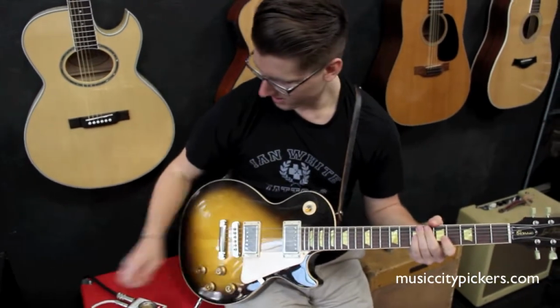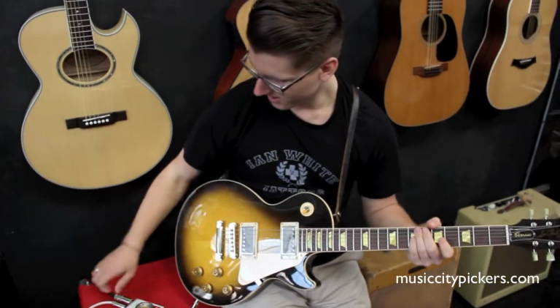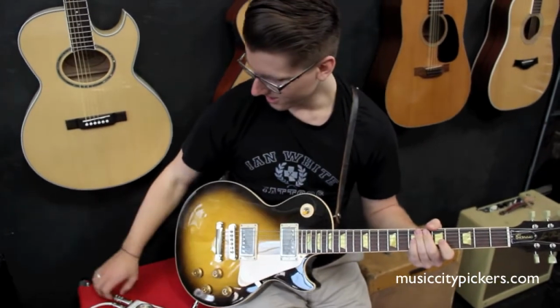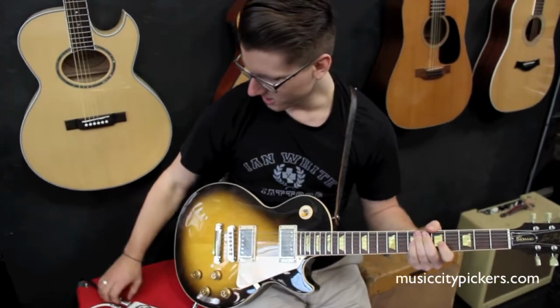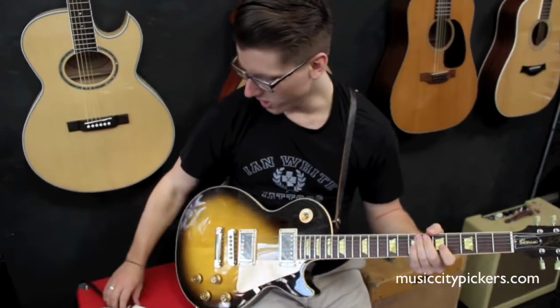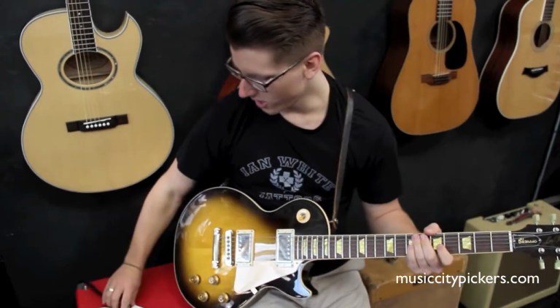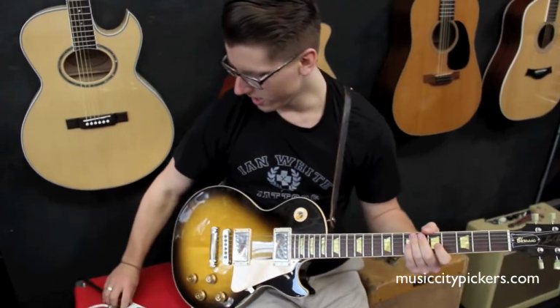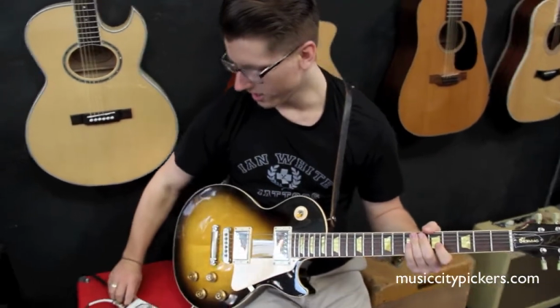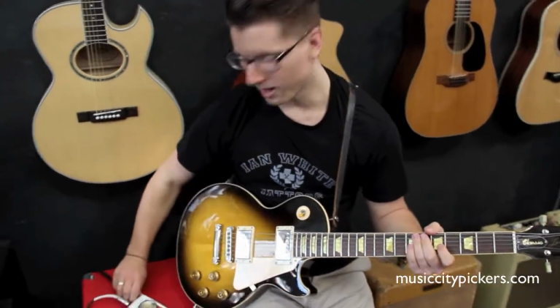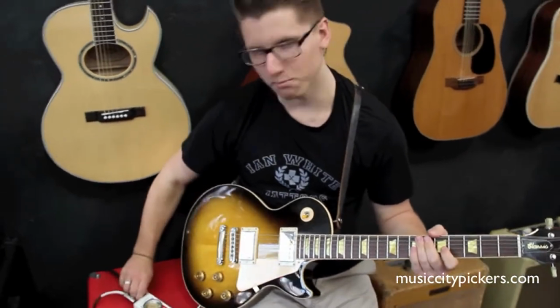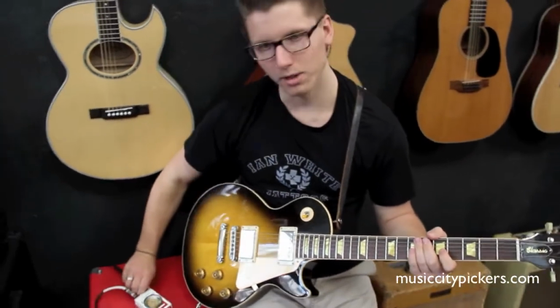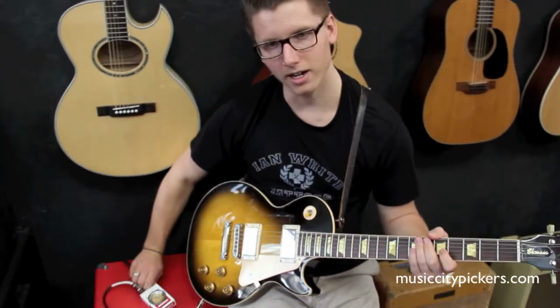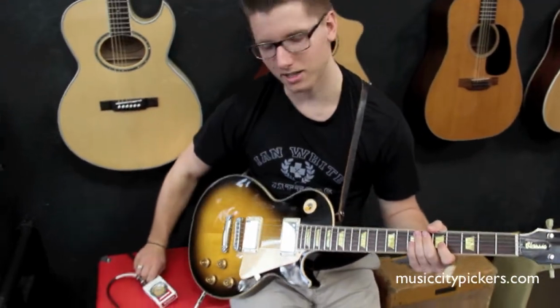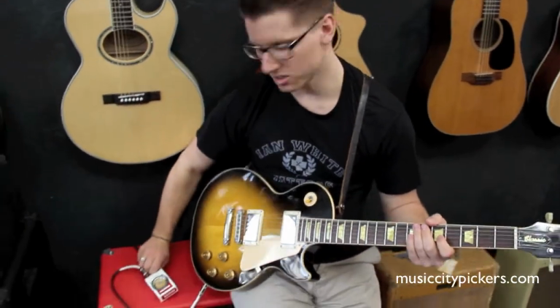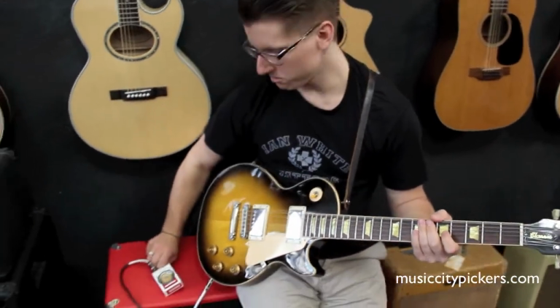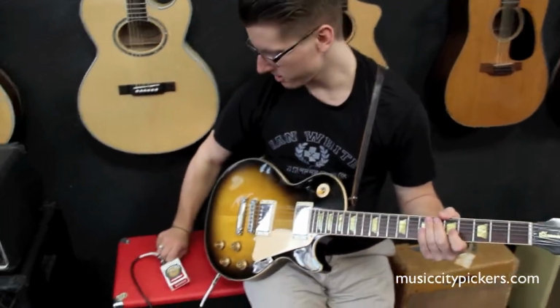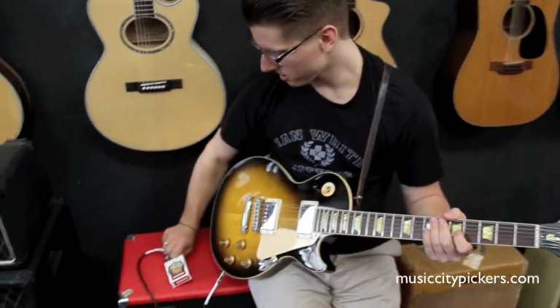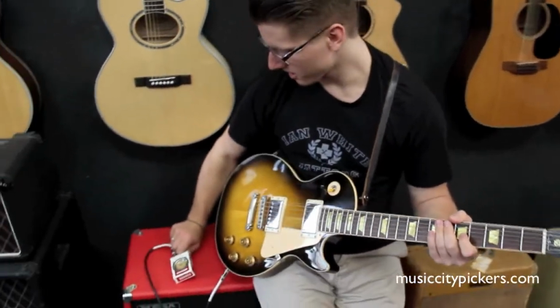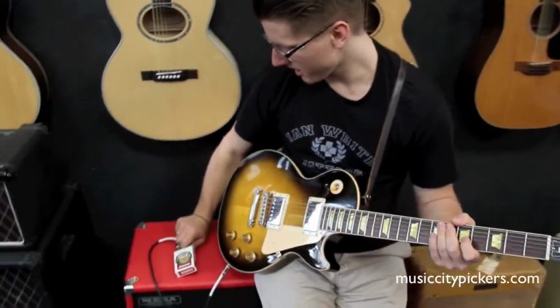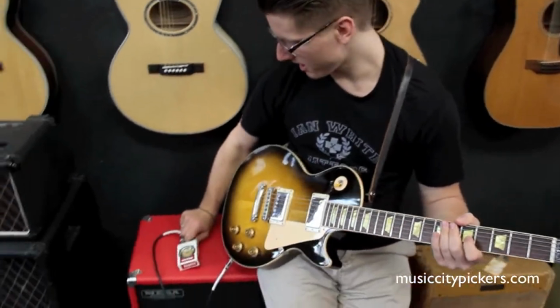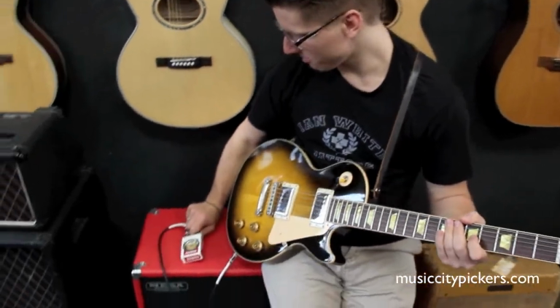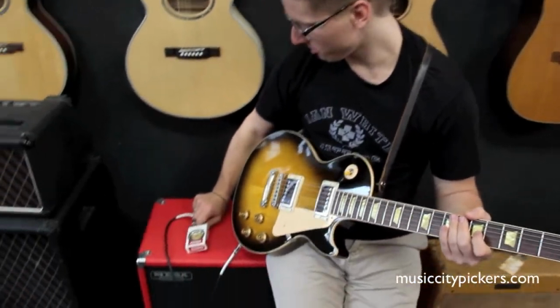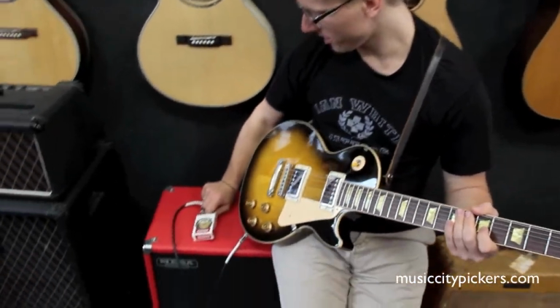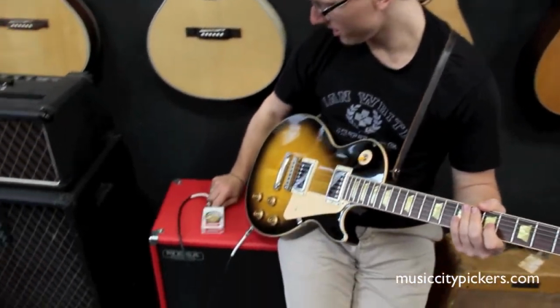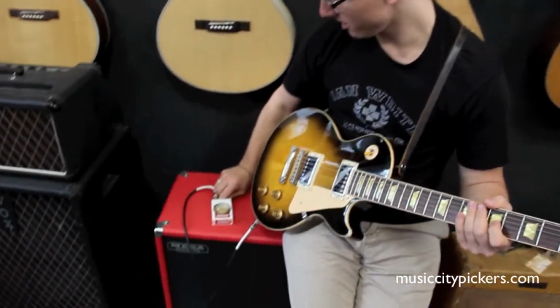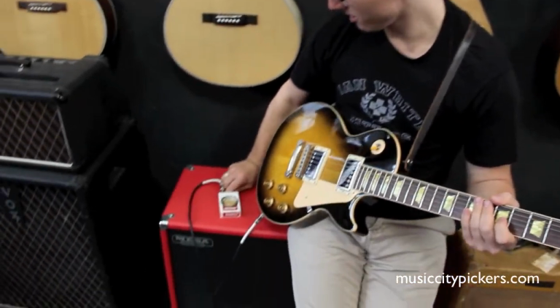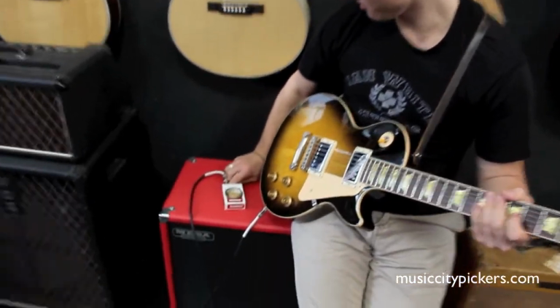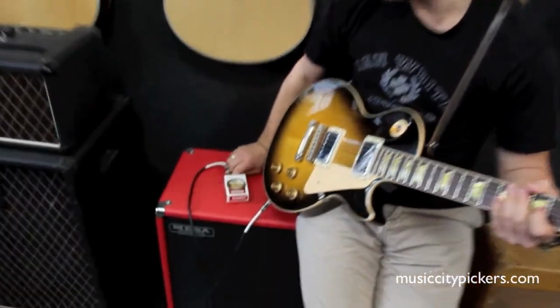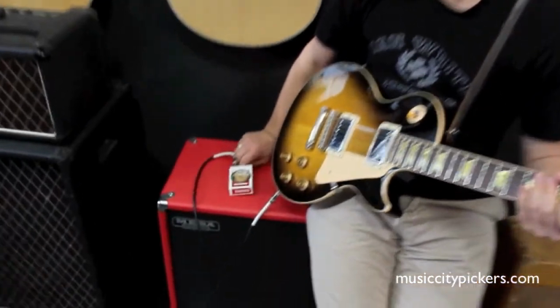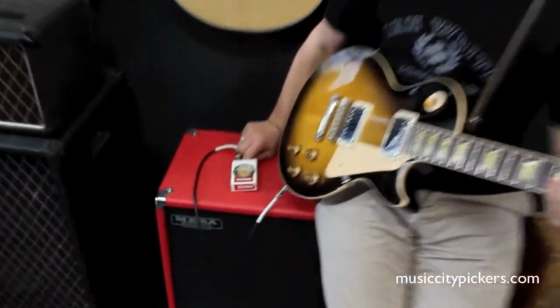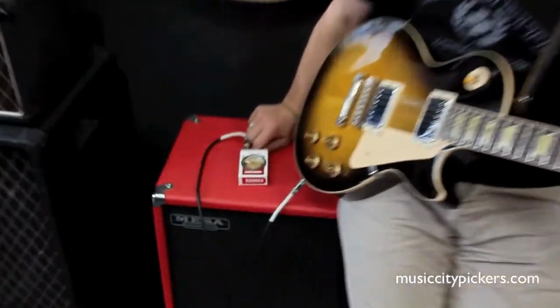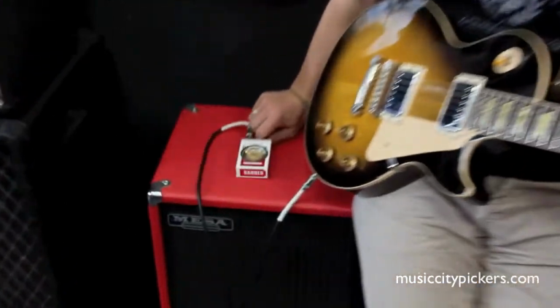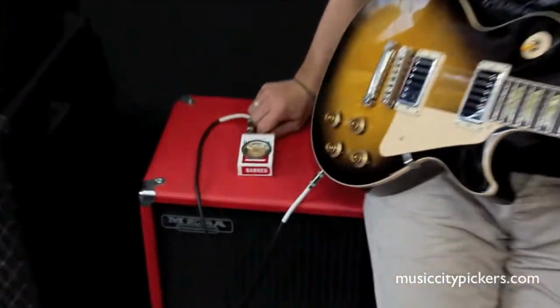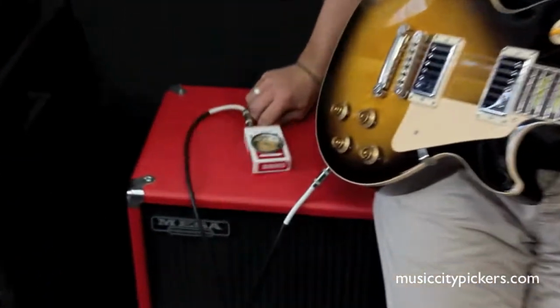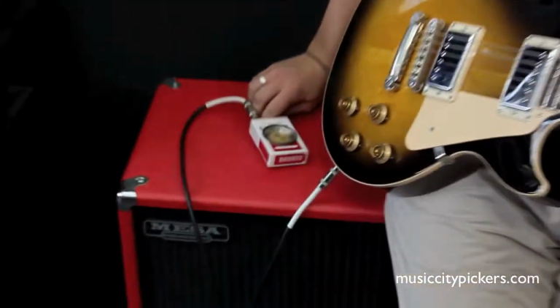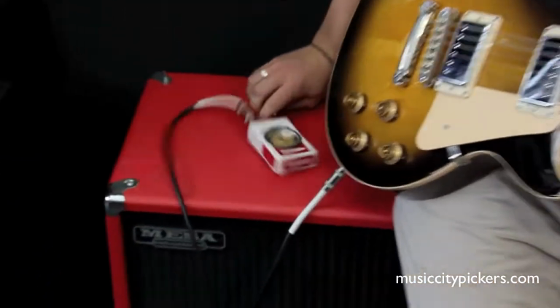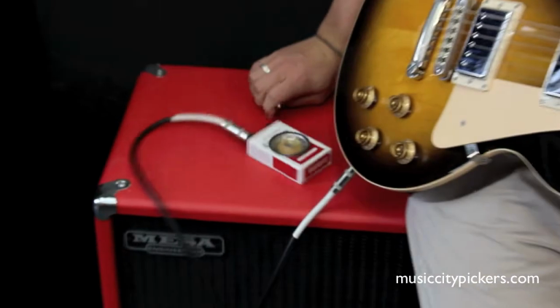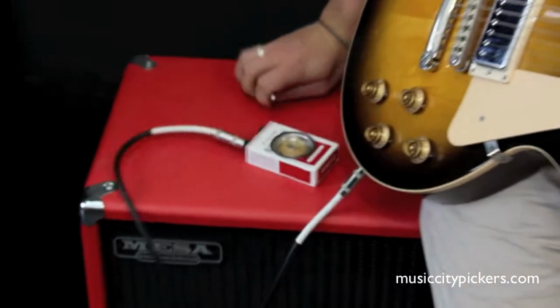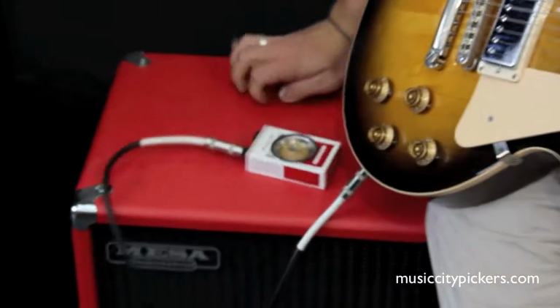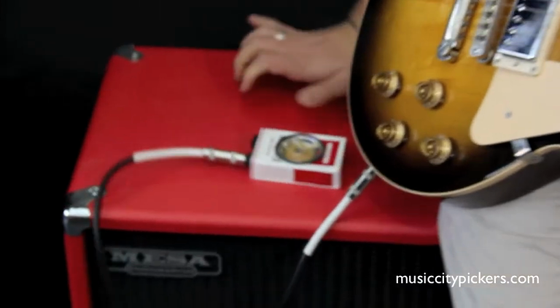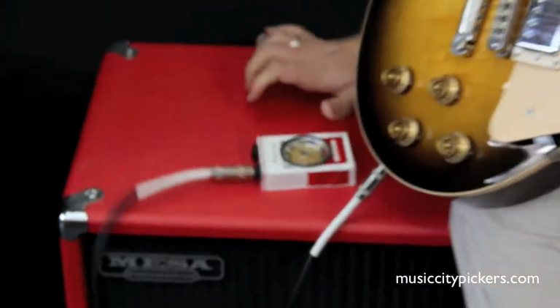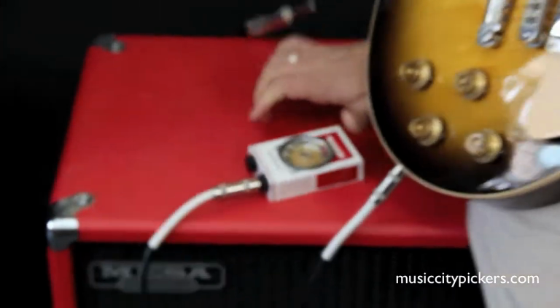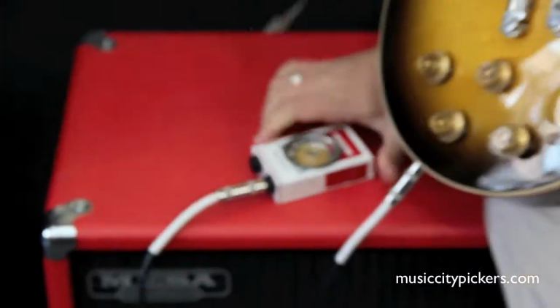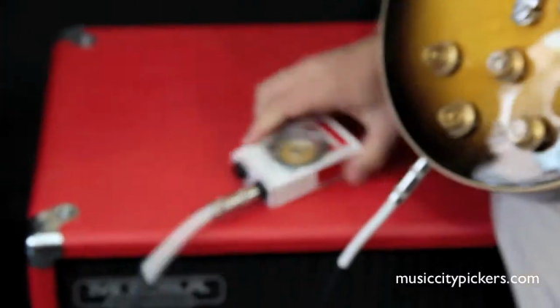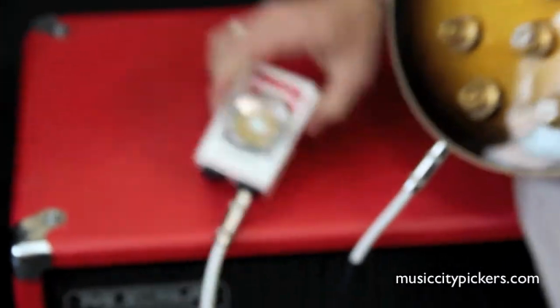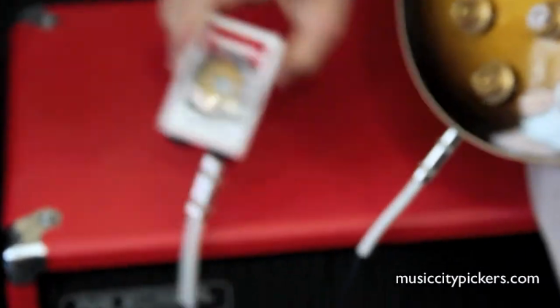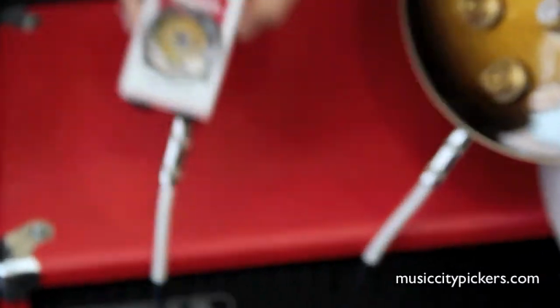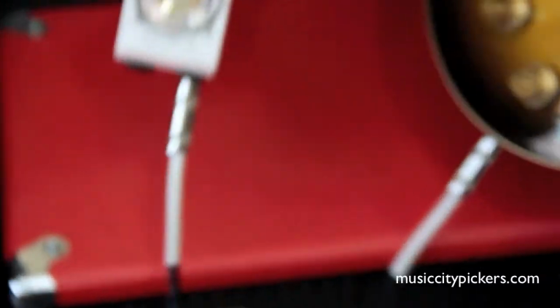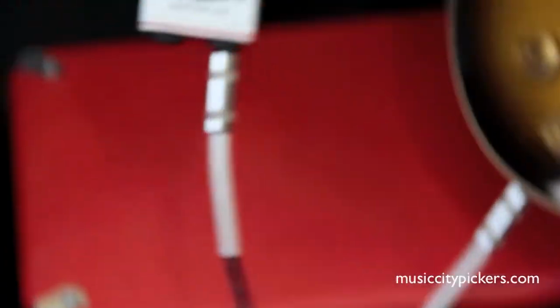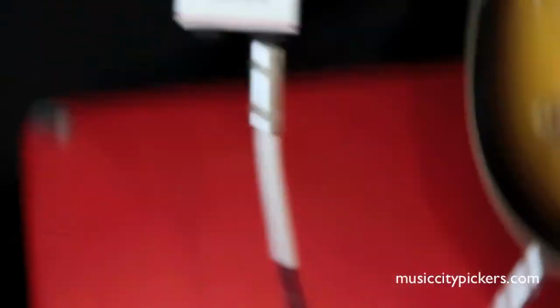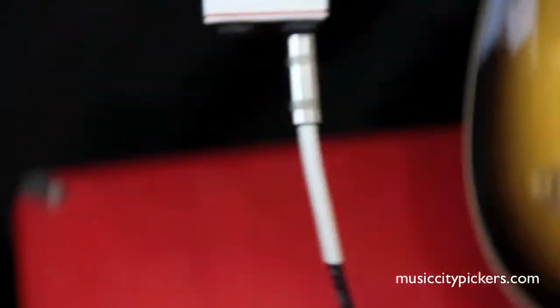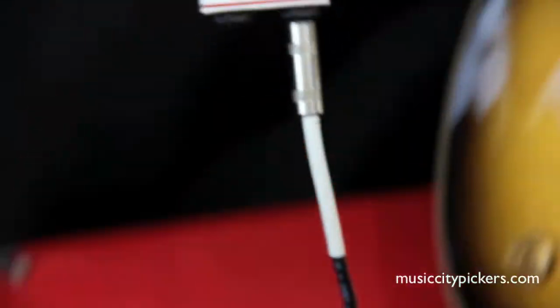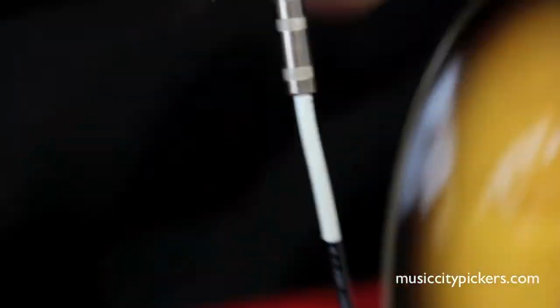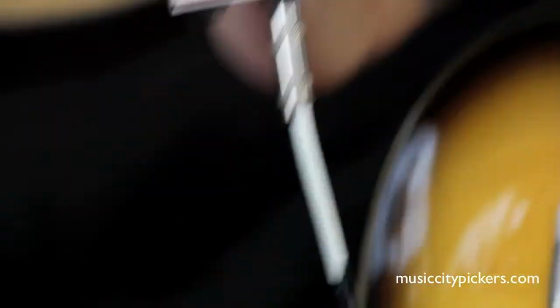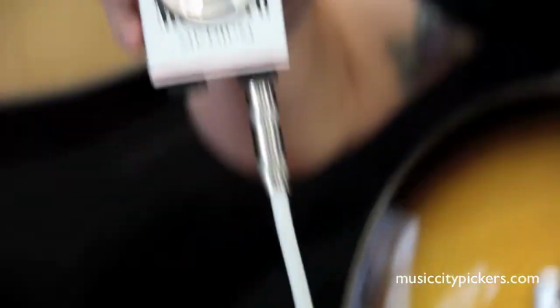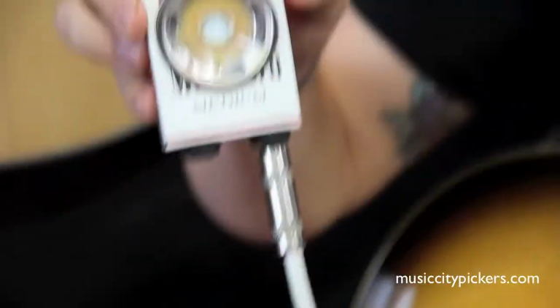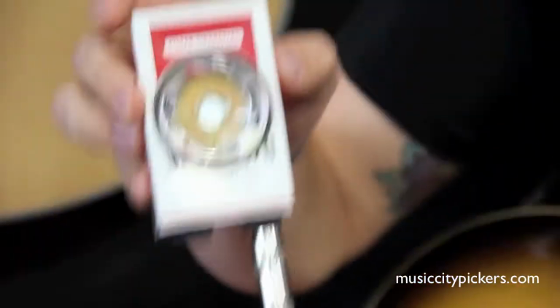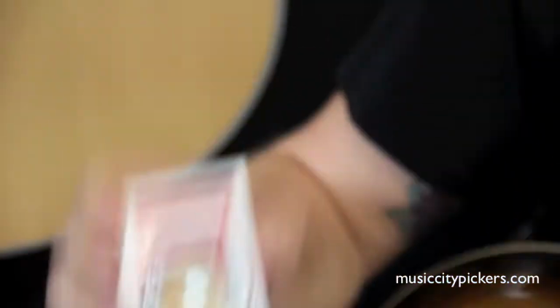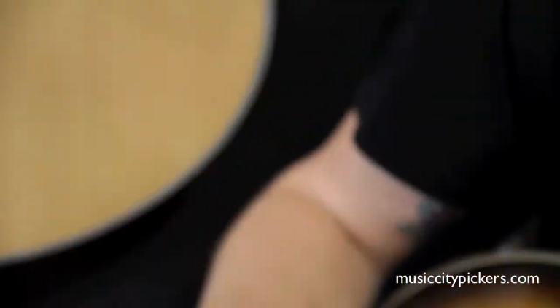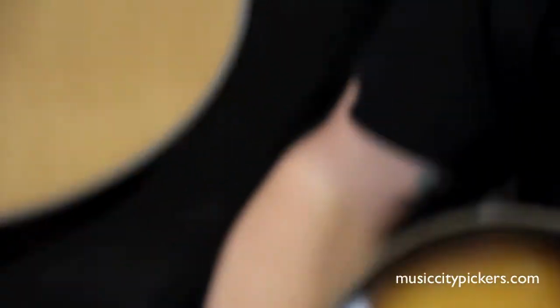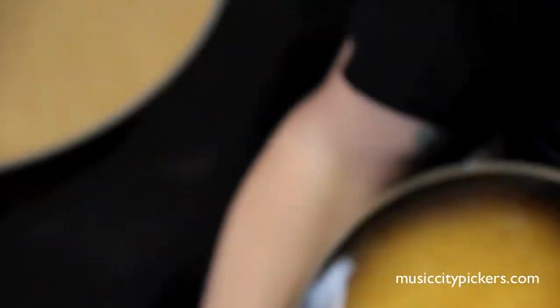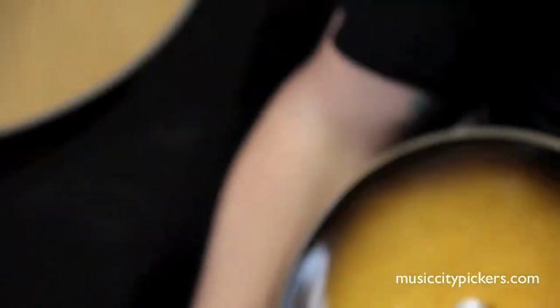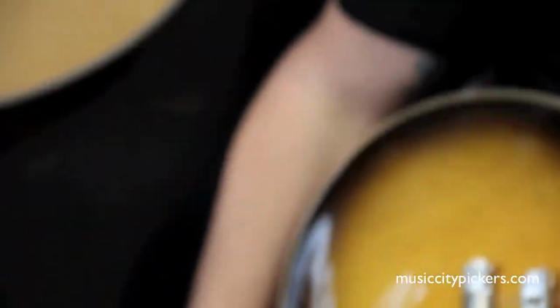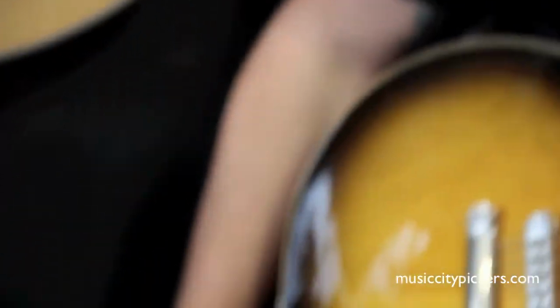You can go ahead and unplug the speaker cap right here, and you're hearing just this mini amp right here.